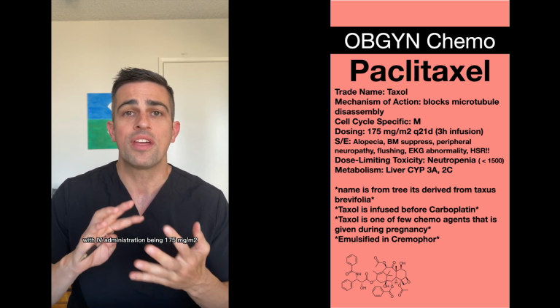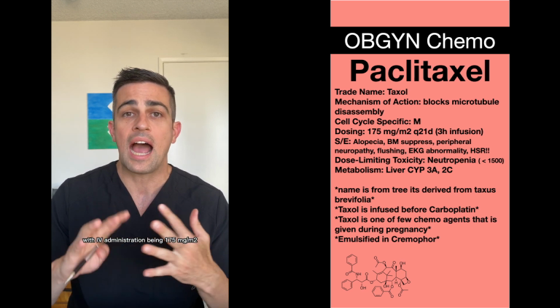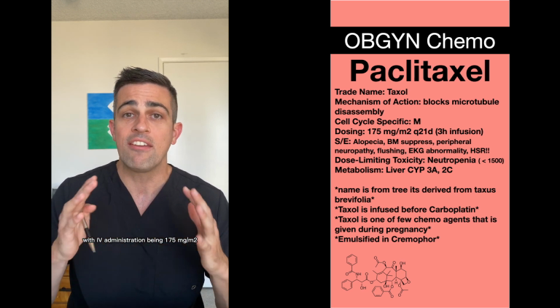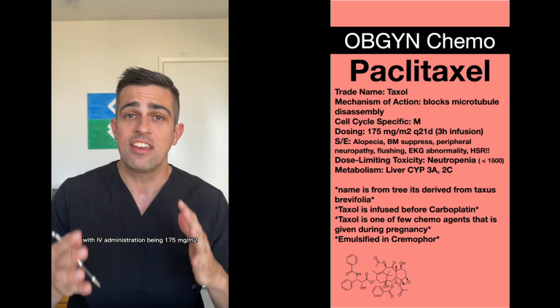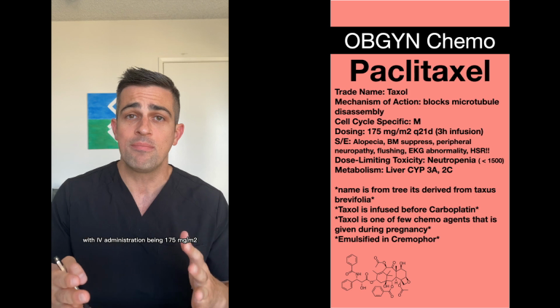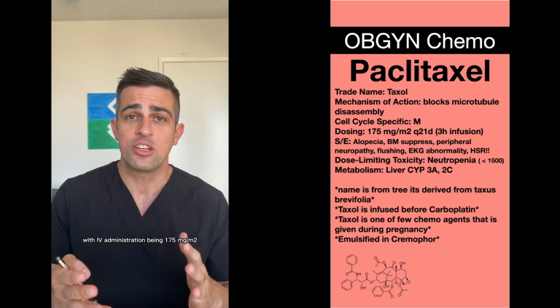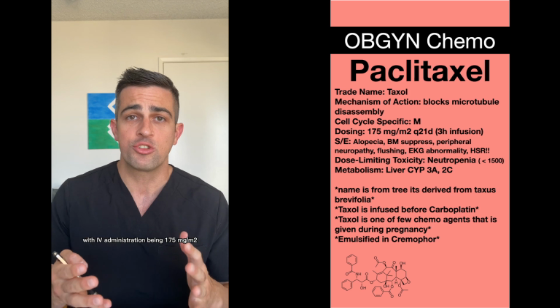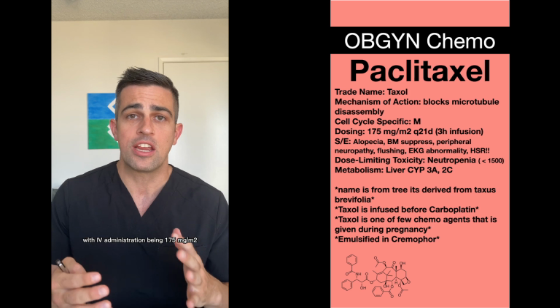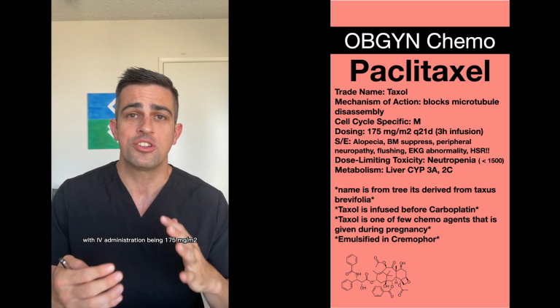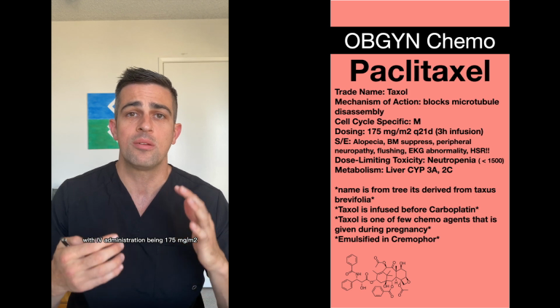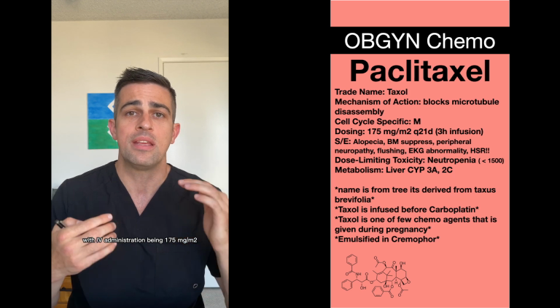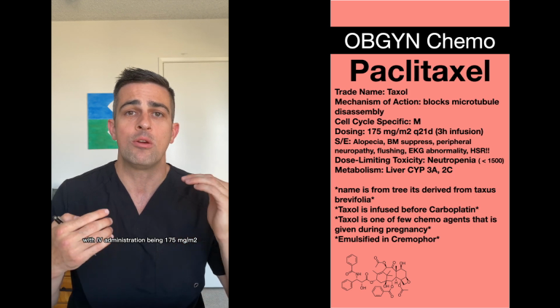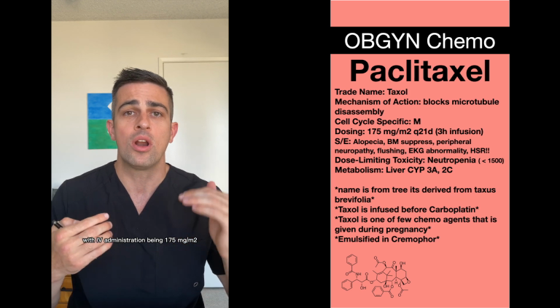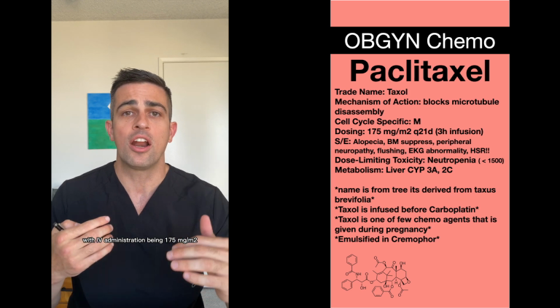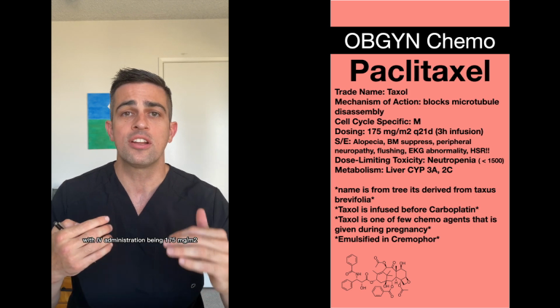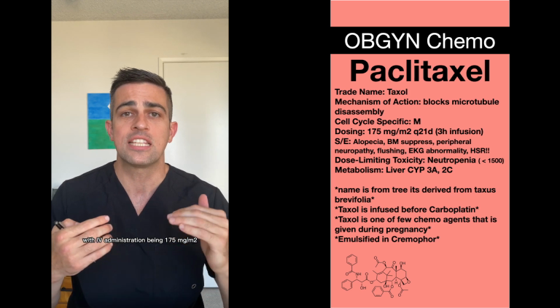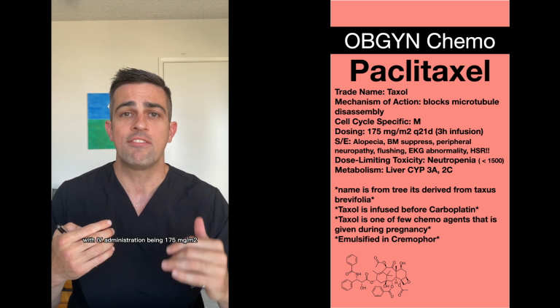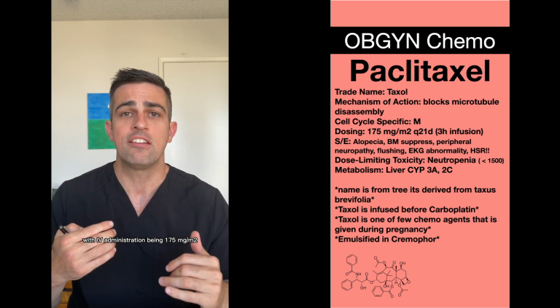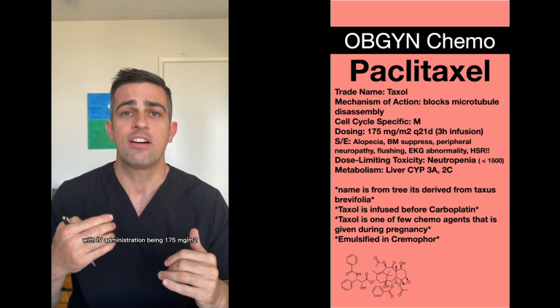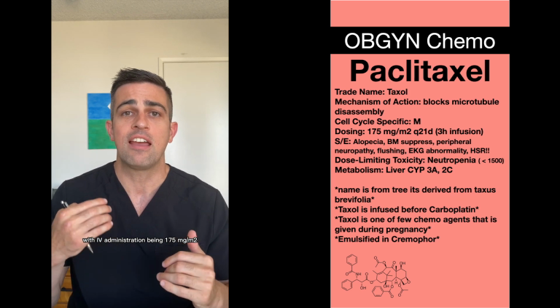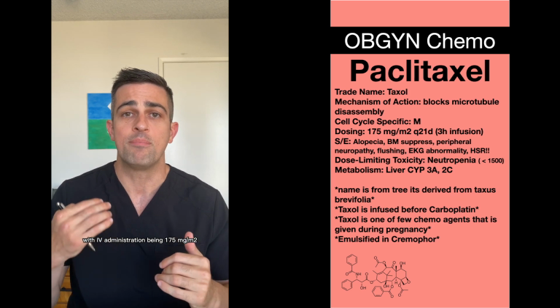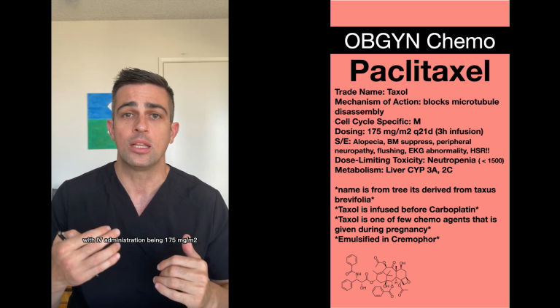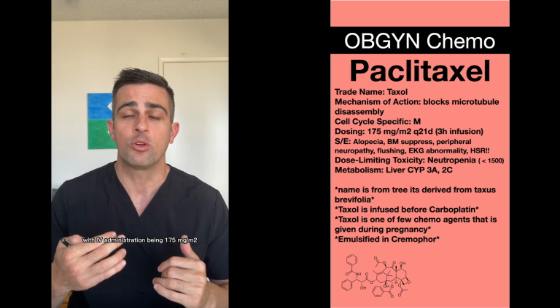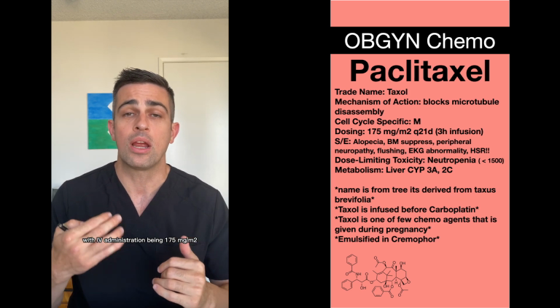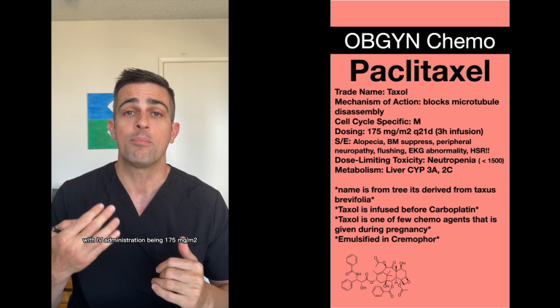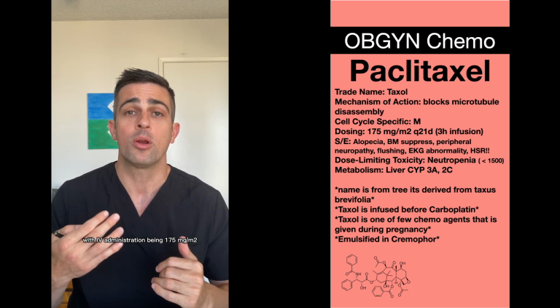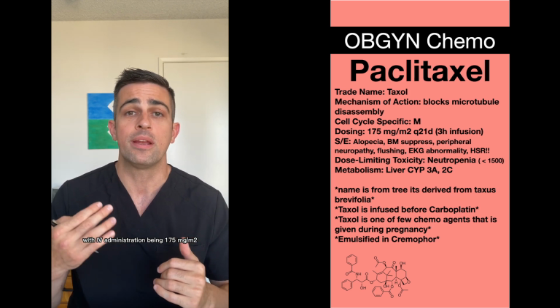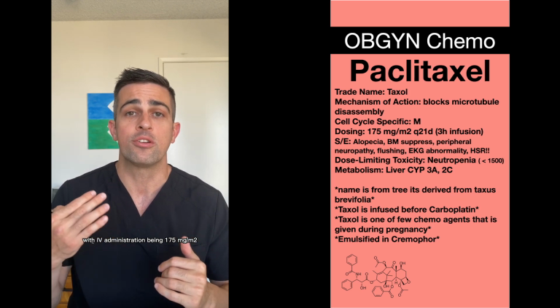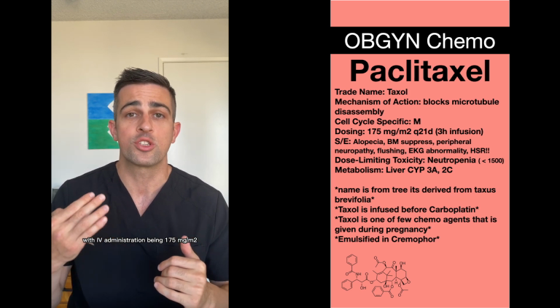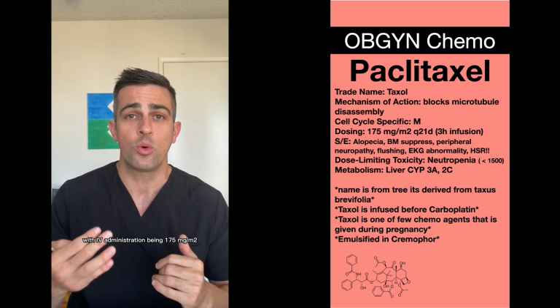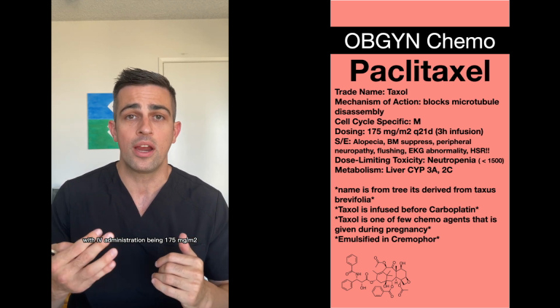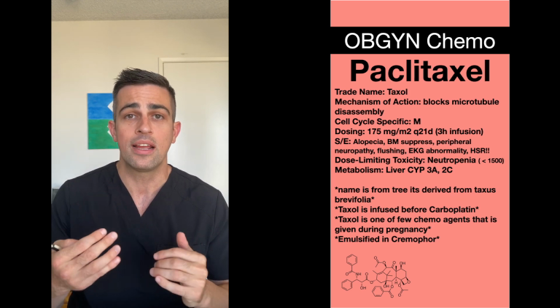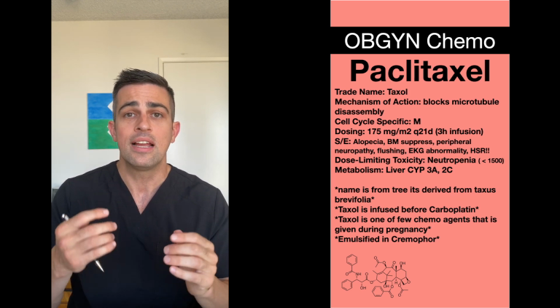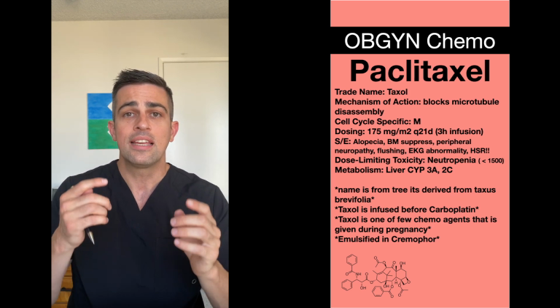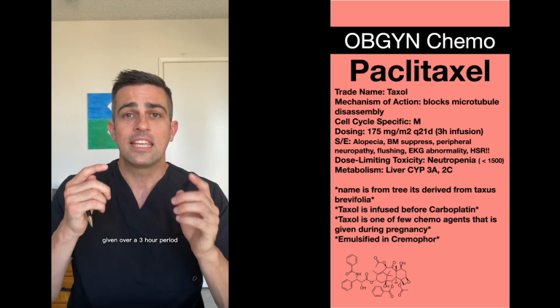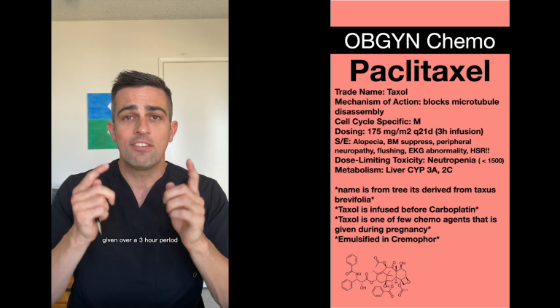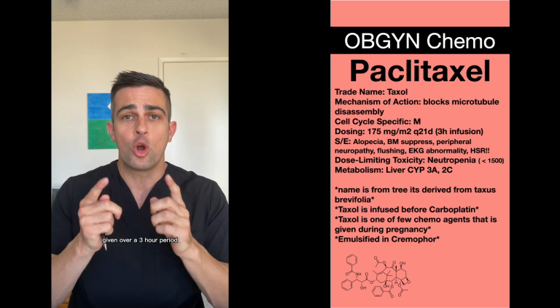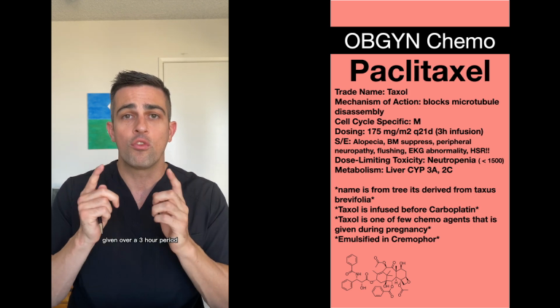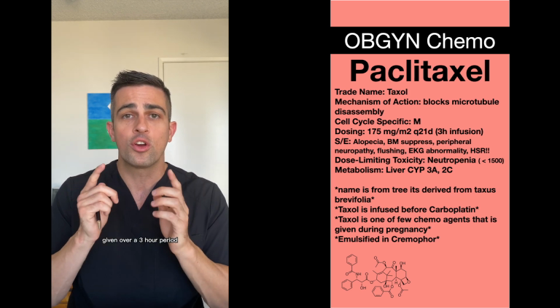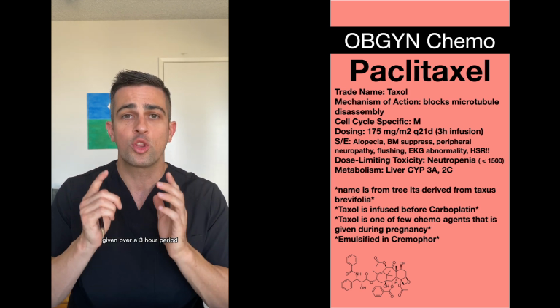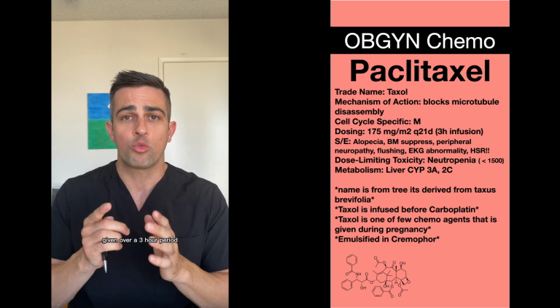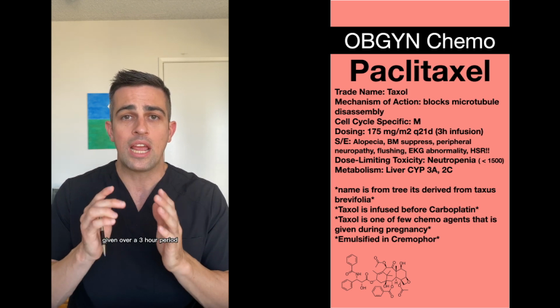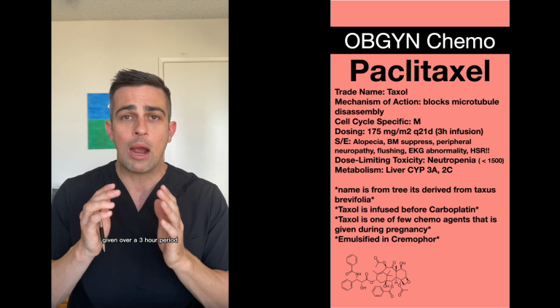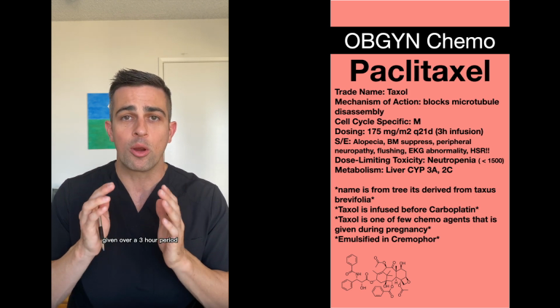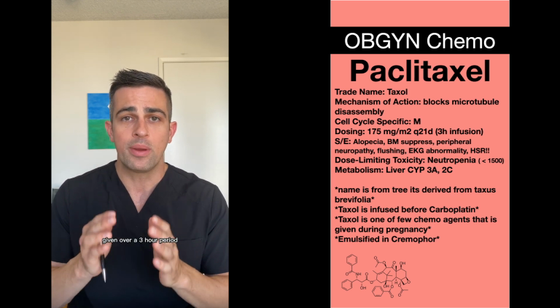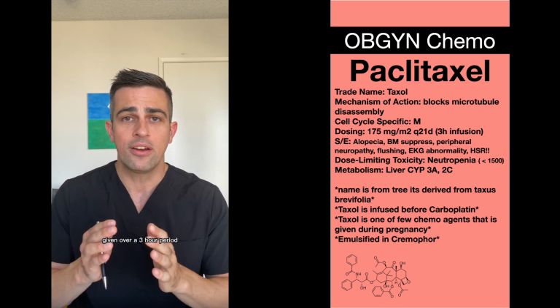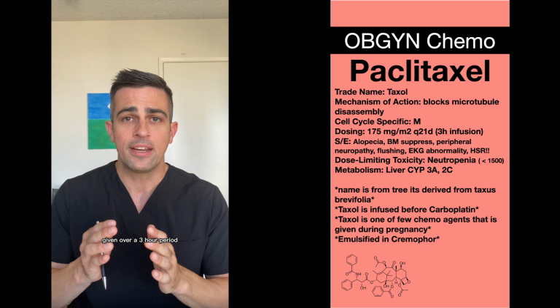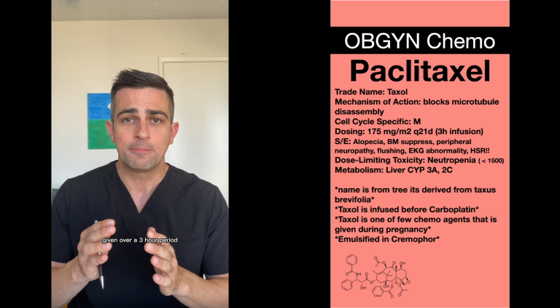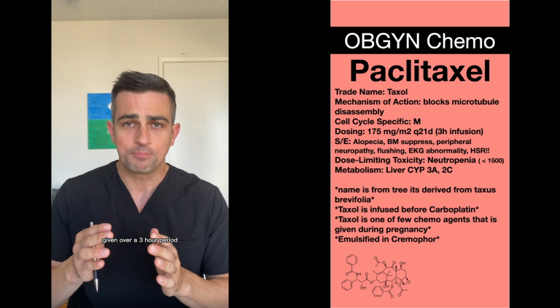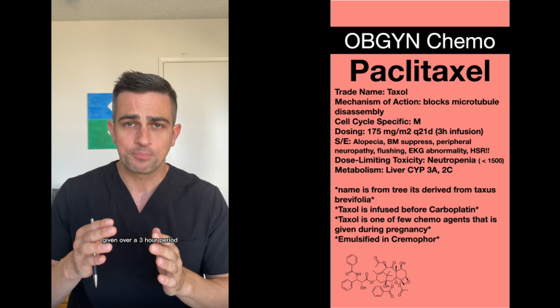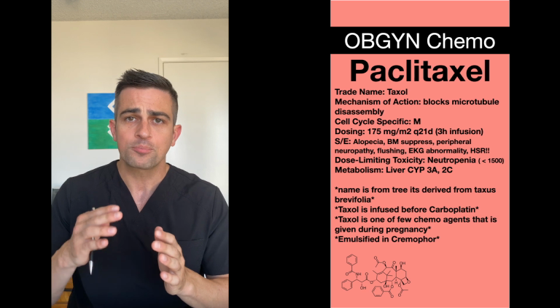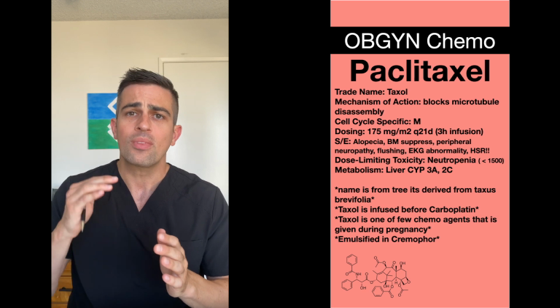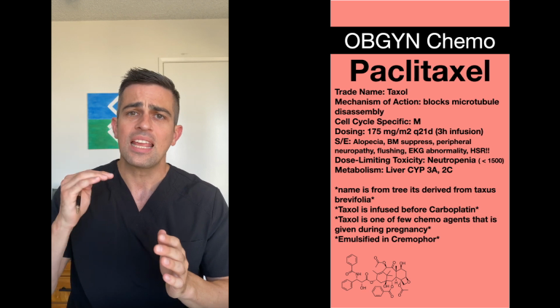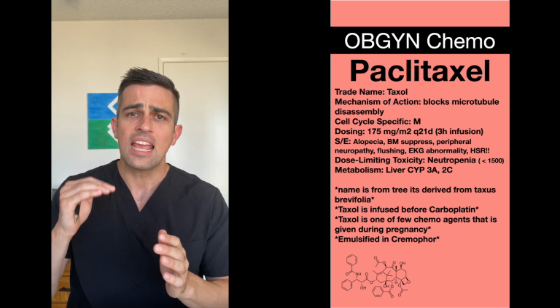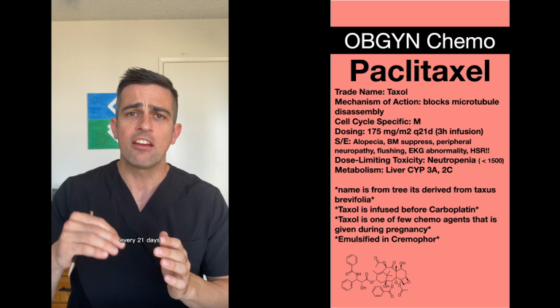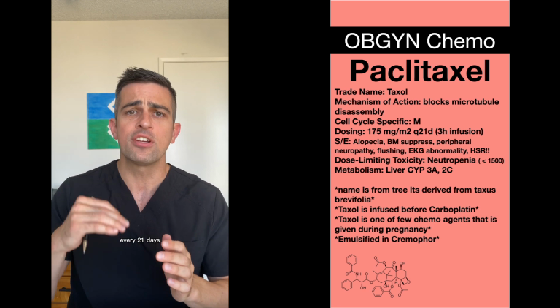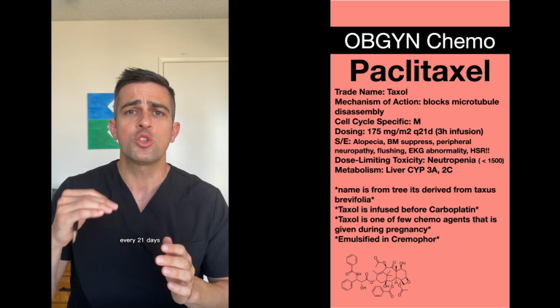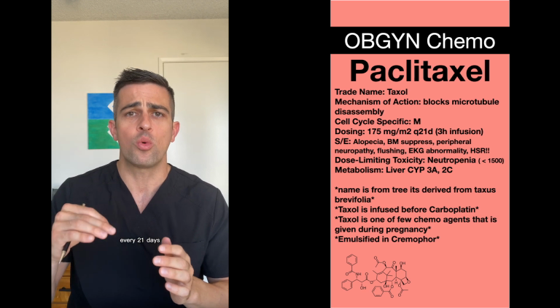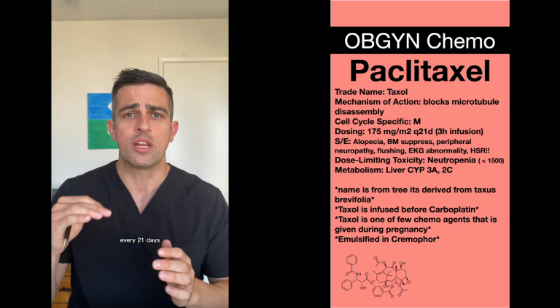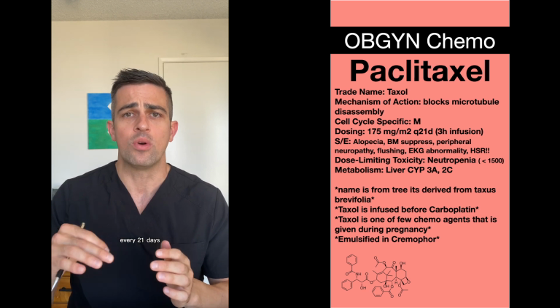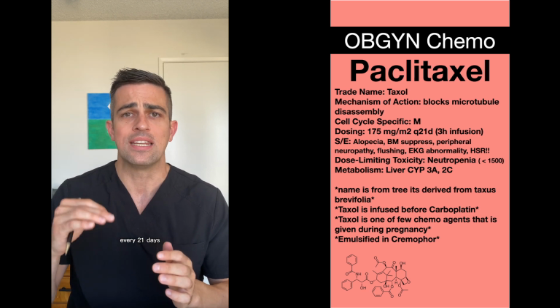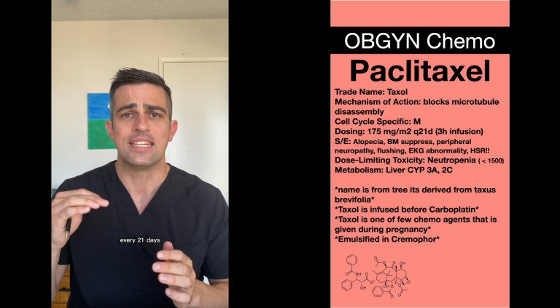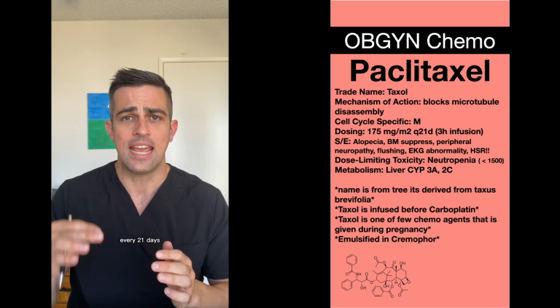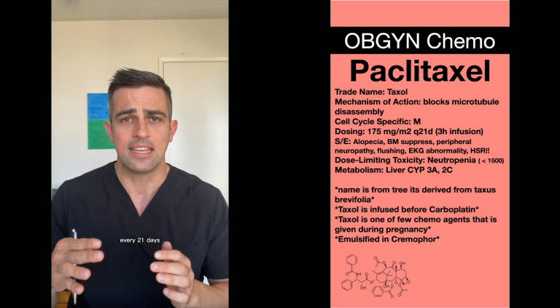The medication is given either IV or IP, with IV administration being 175 milligrams per meter squared, given over a three-hour period every 21 days.